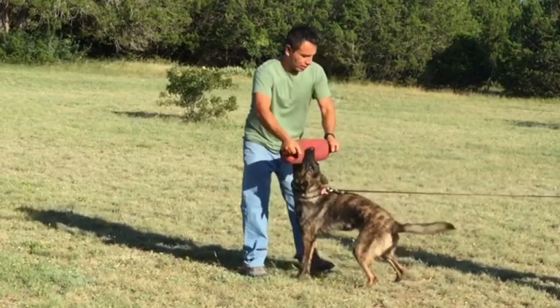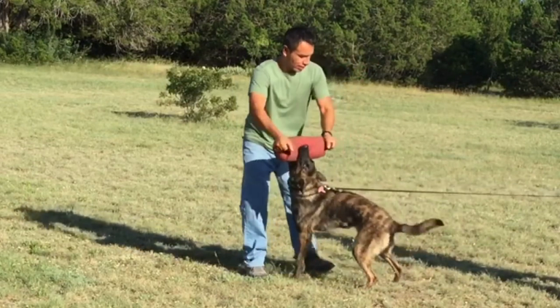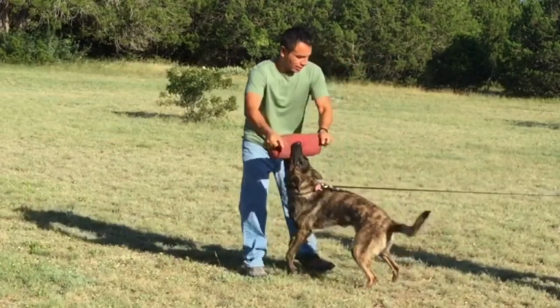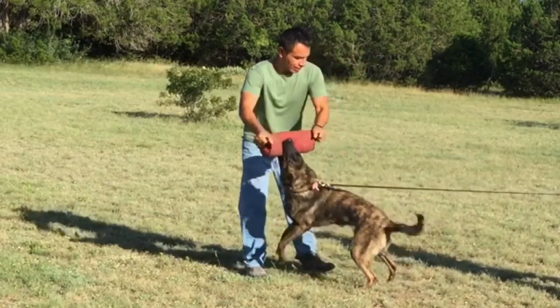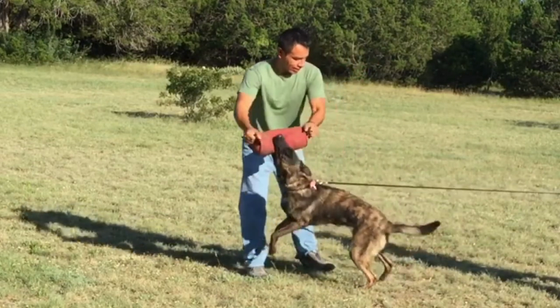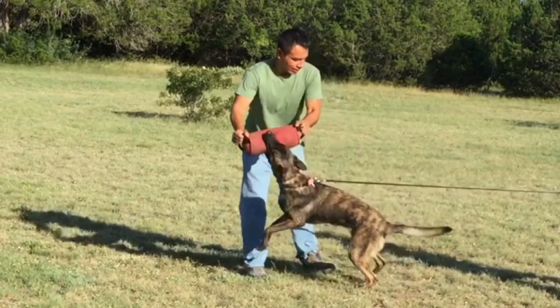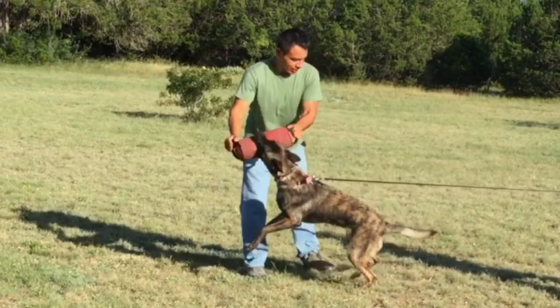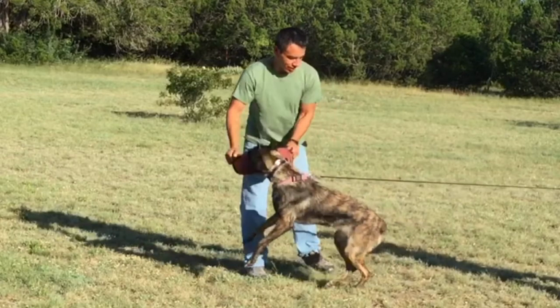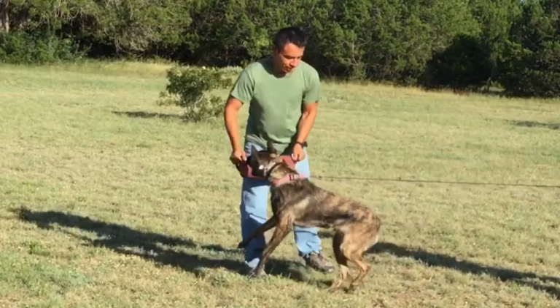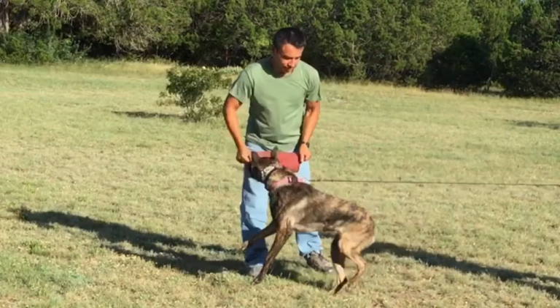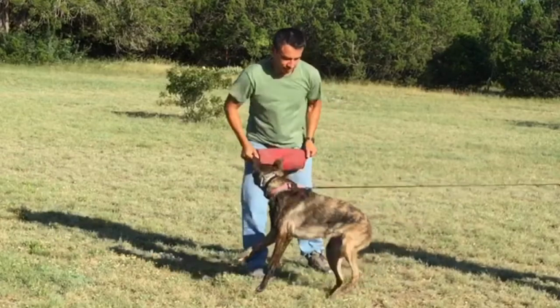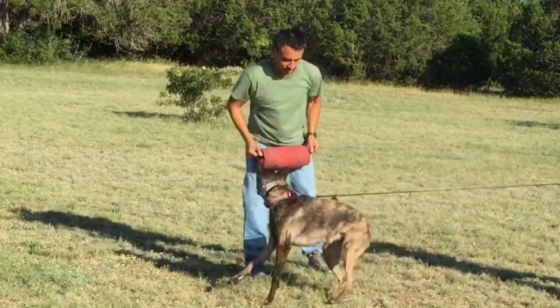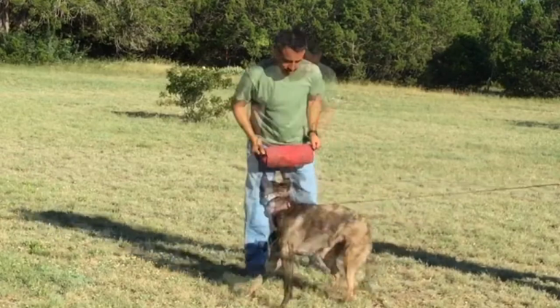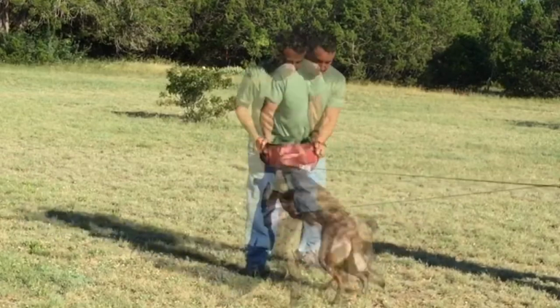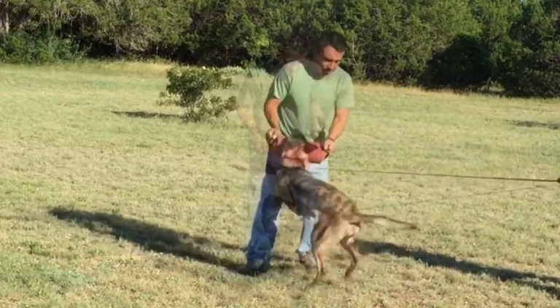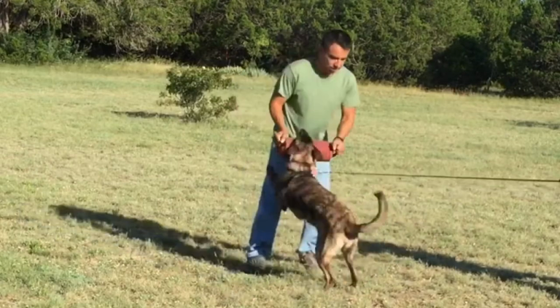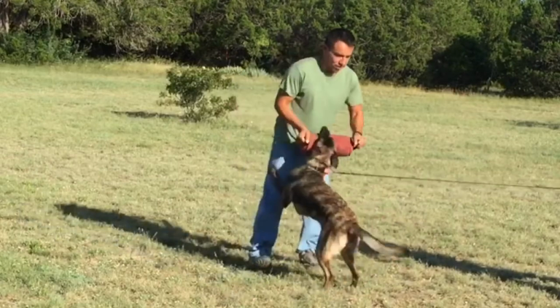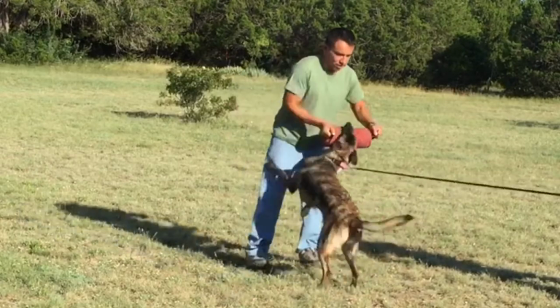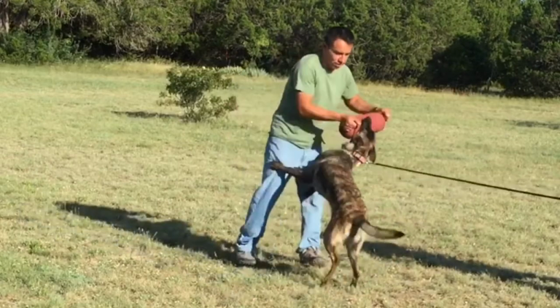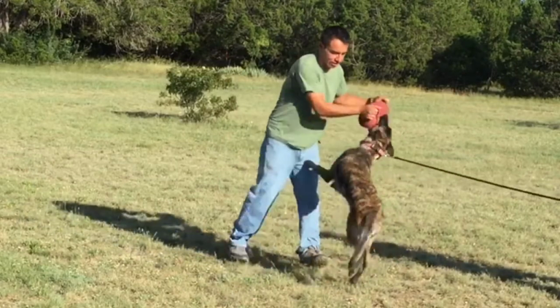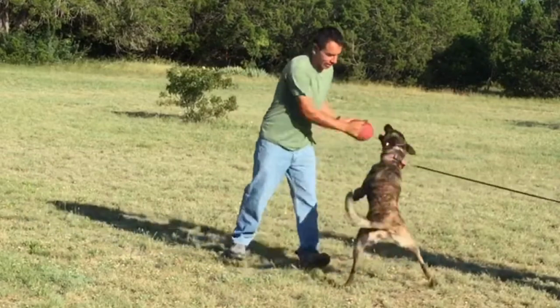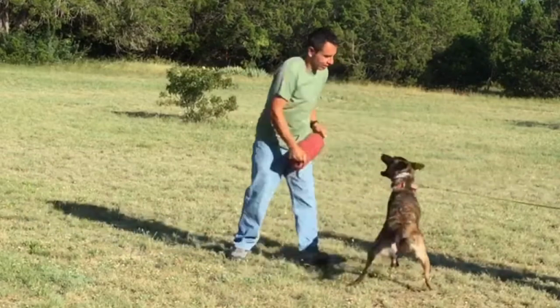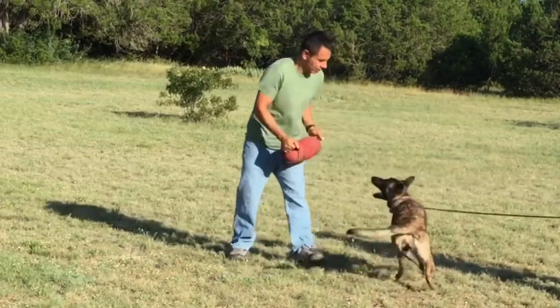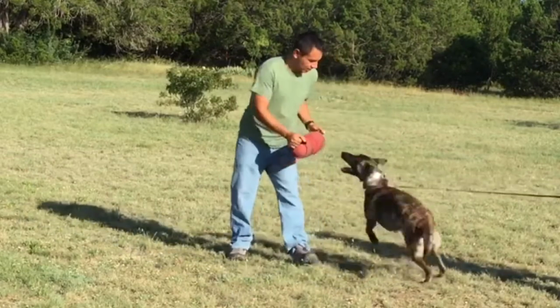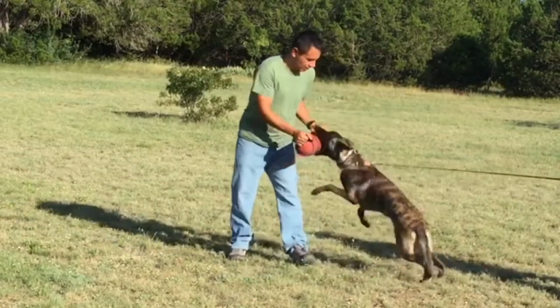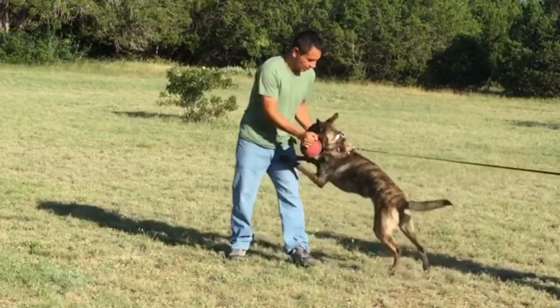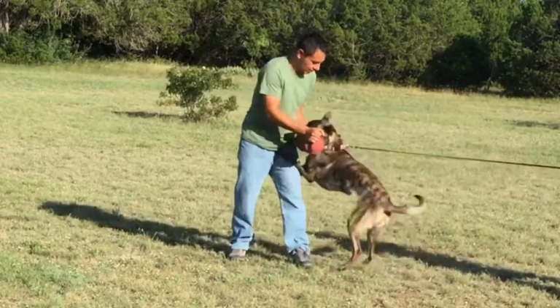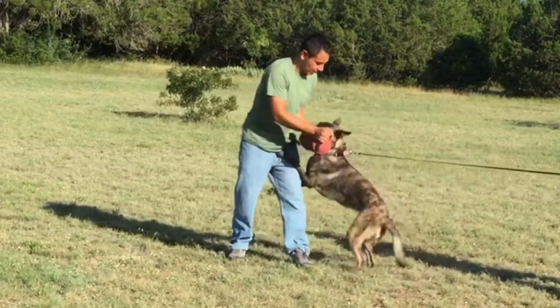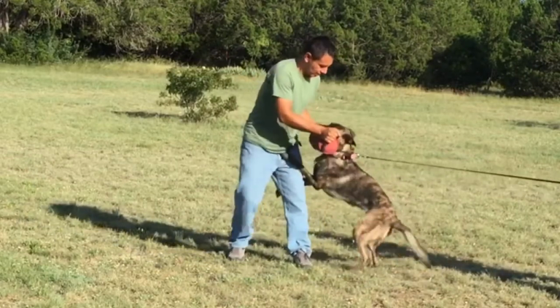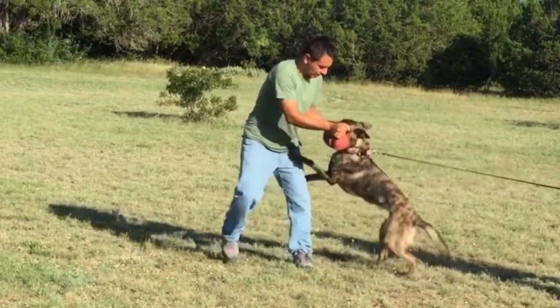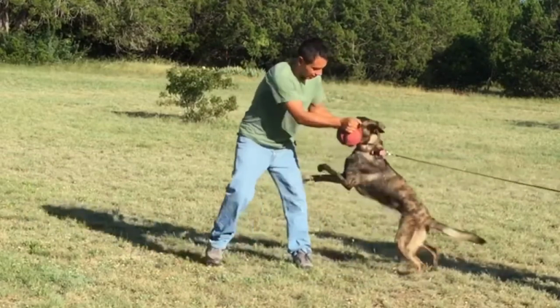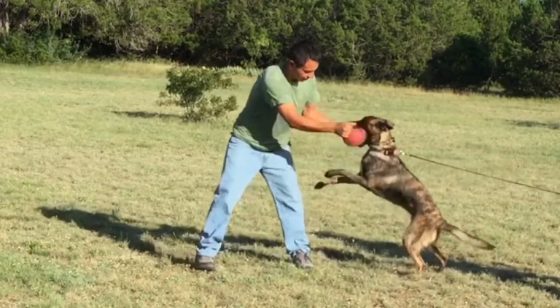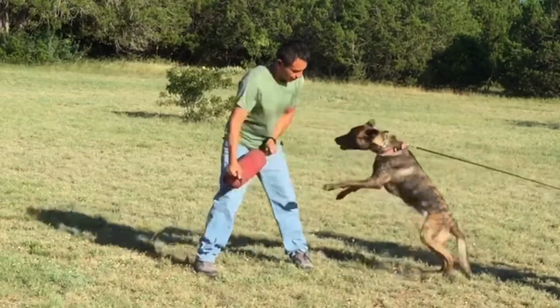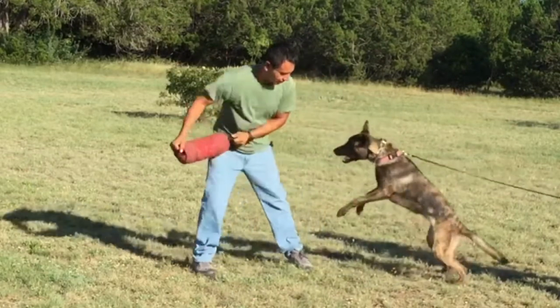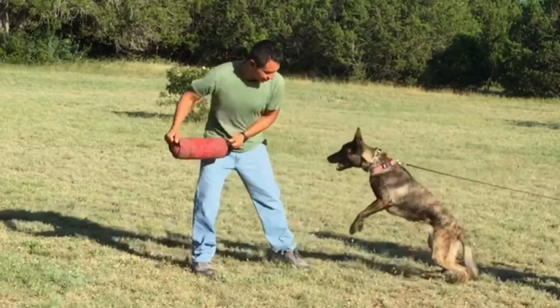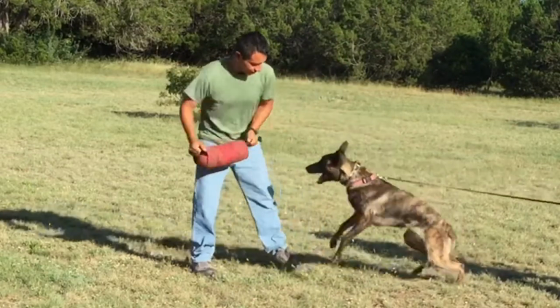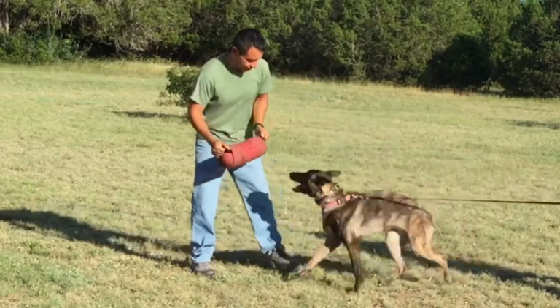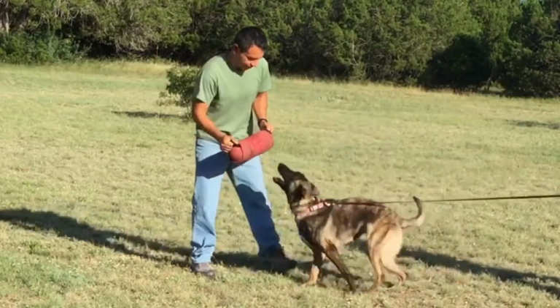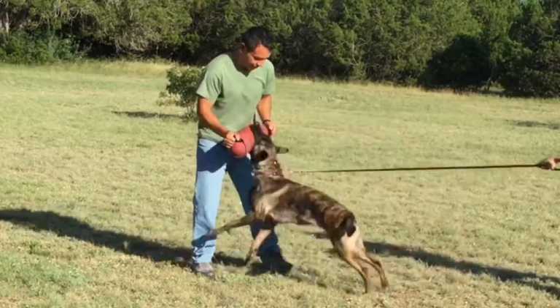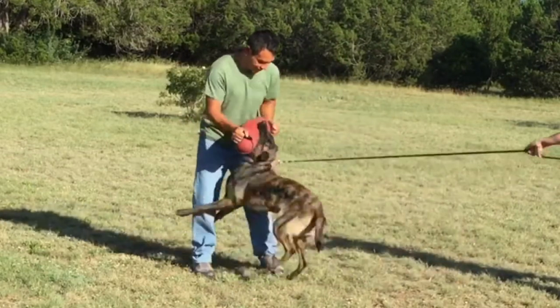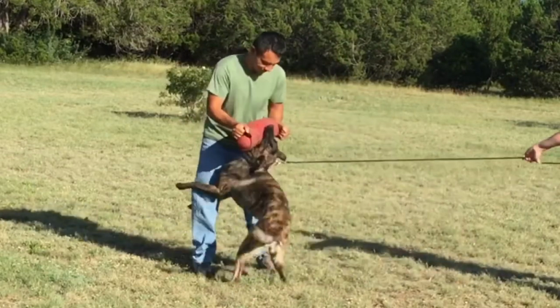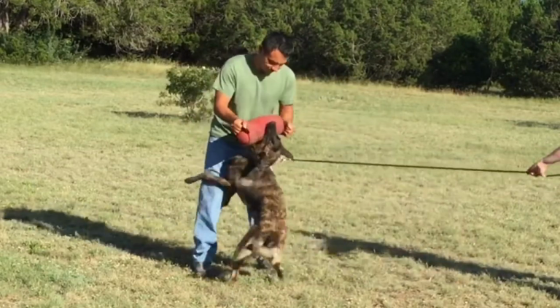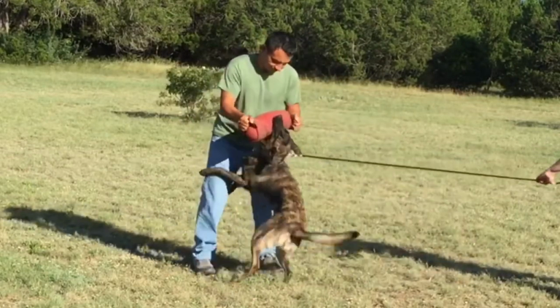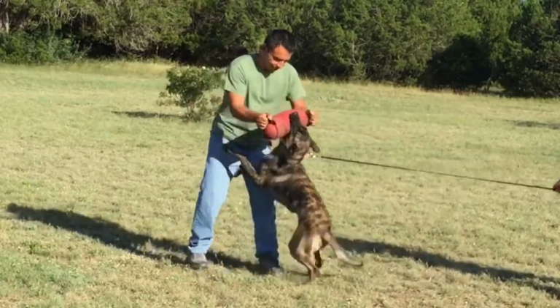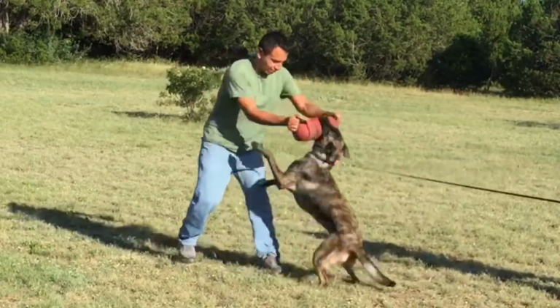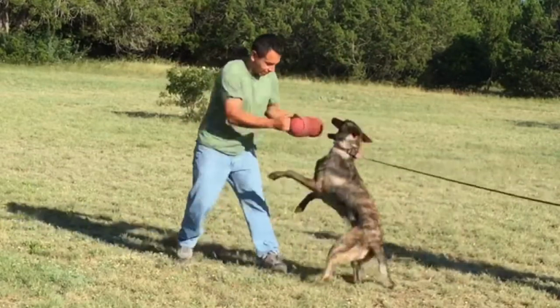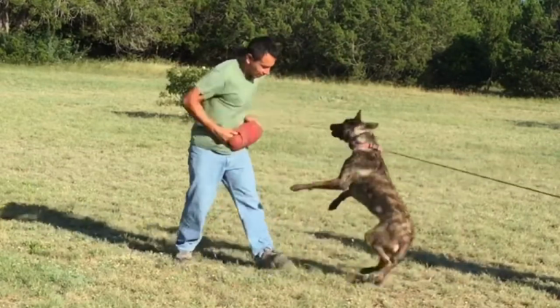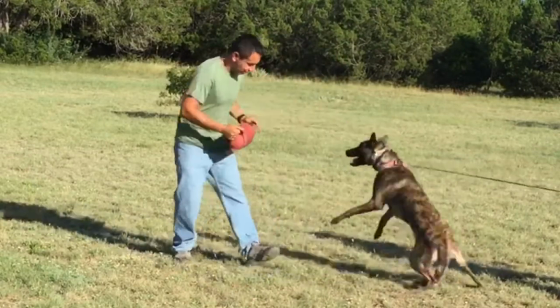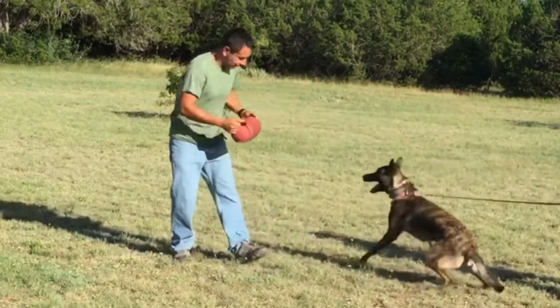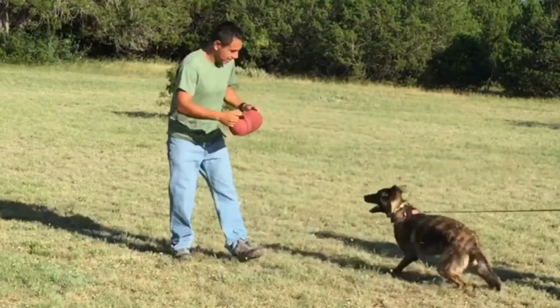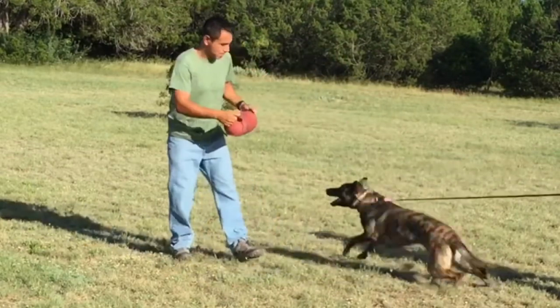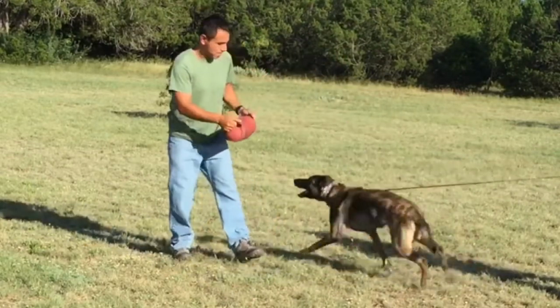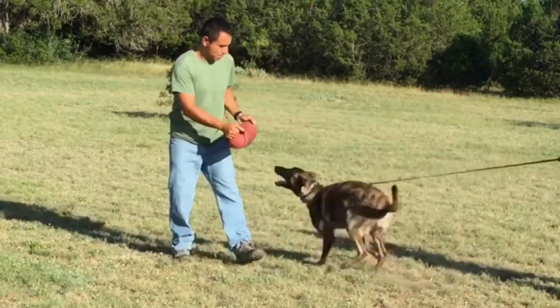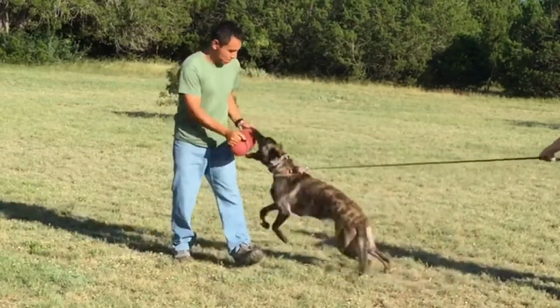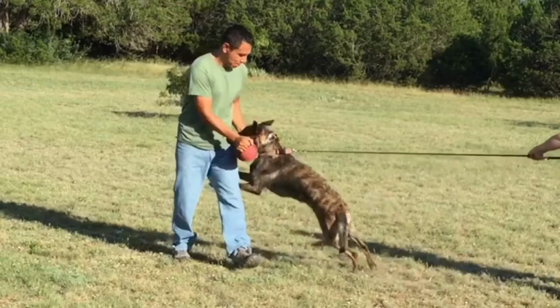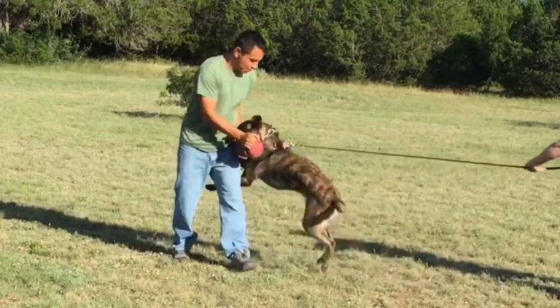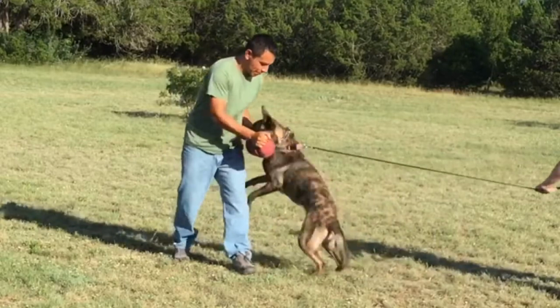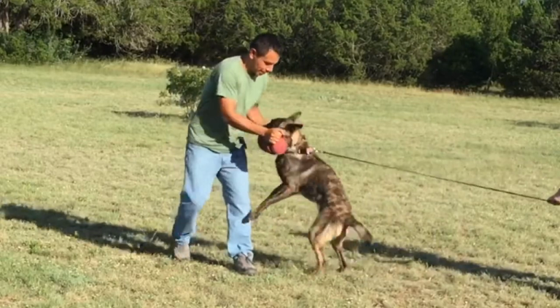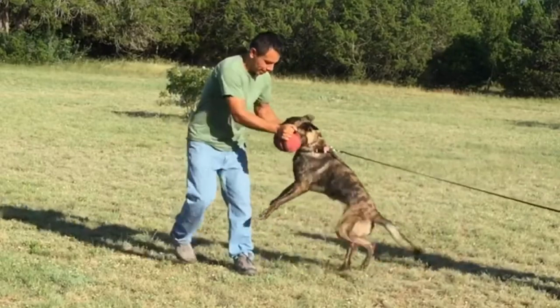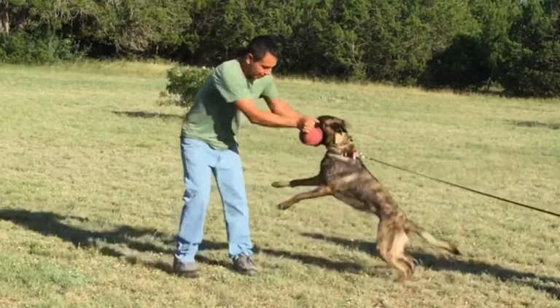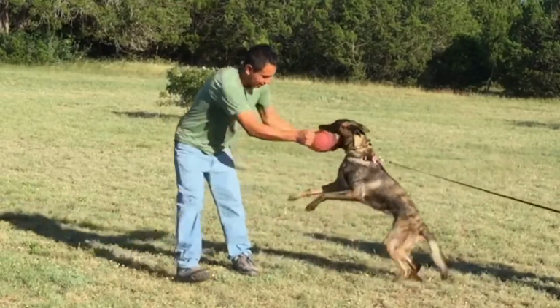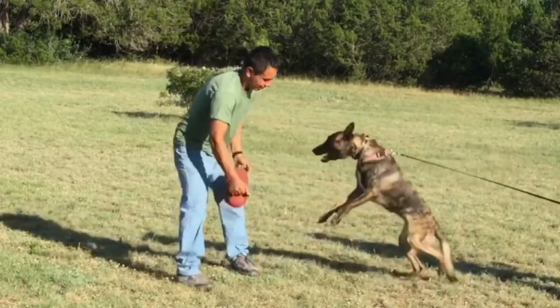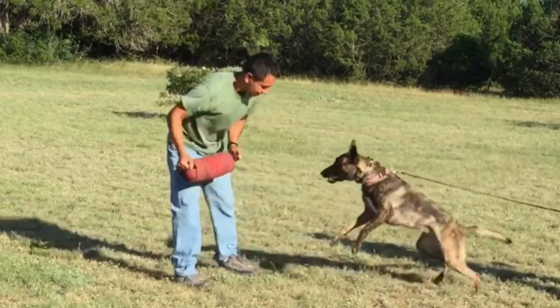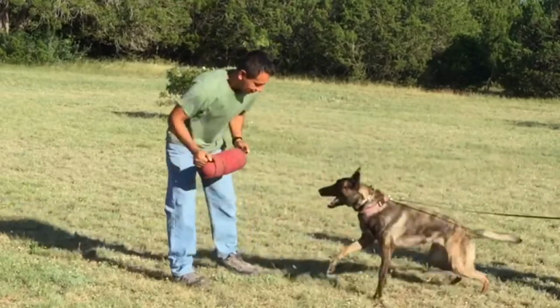This dog is already almost a year old, she's got all of her adult teeth in, and this is still fun for her.